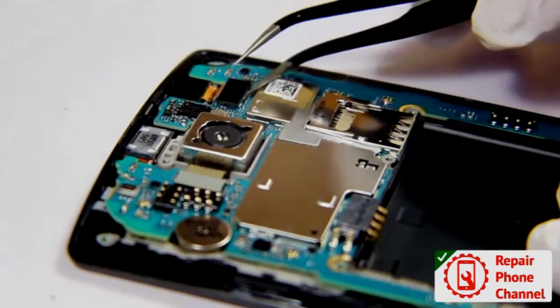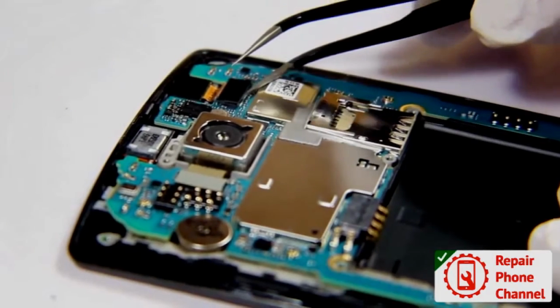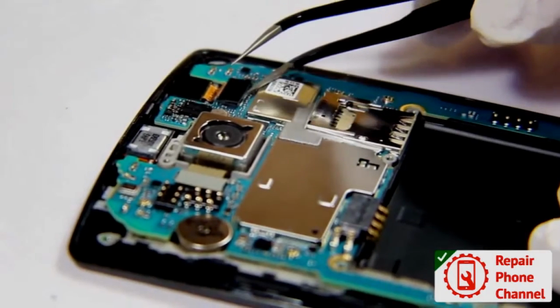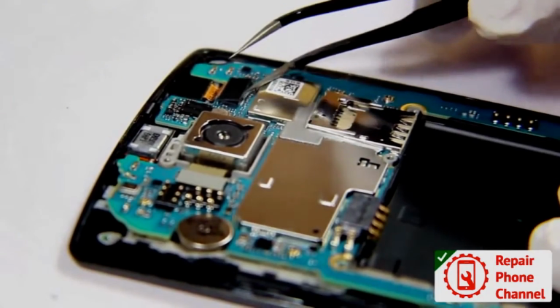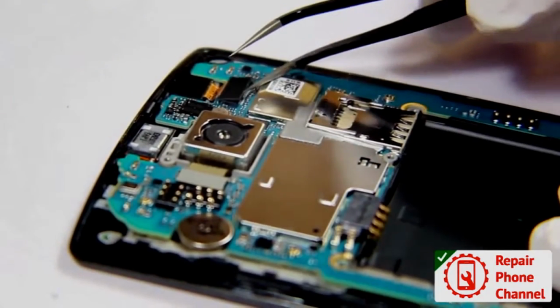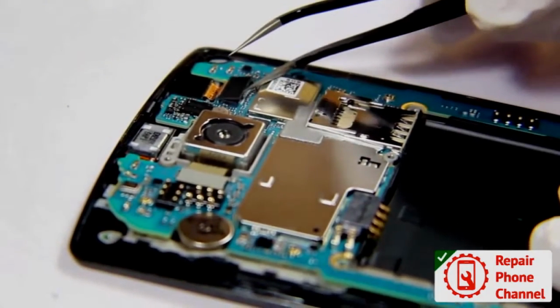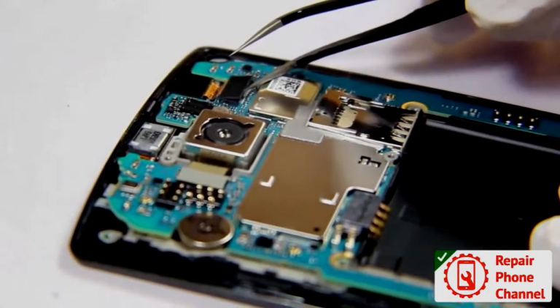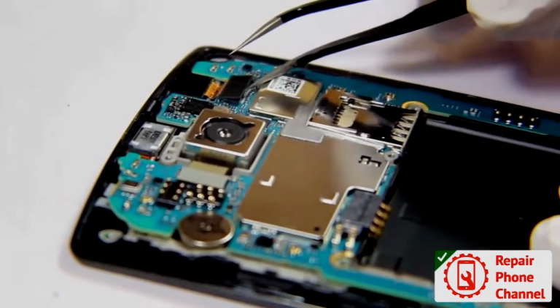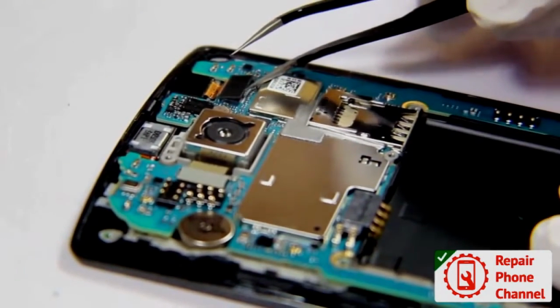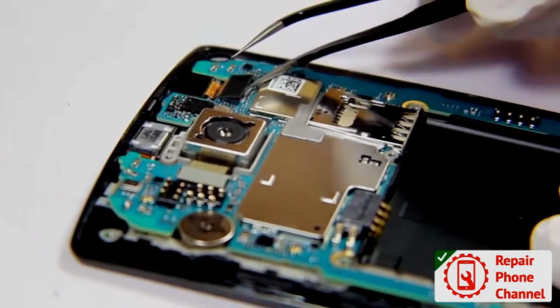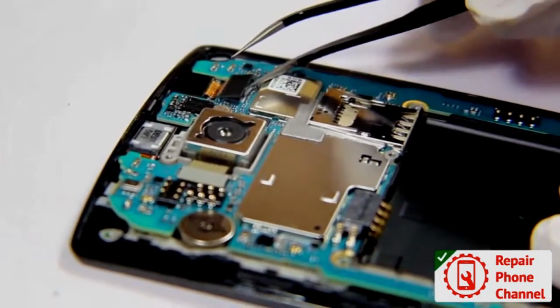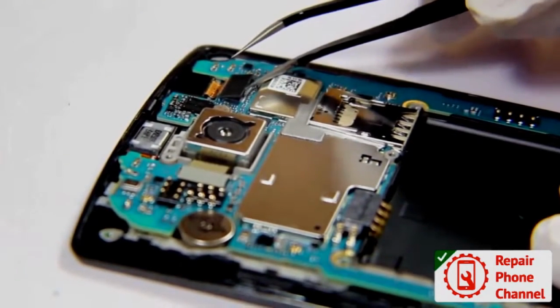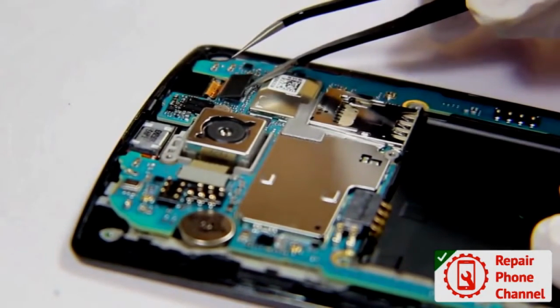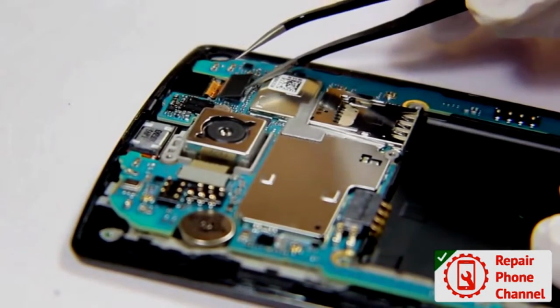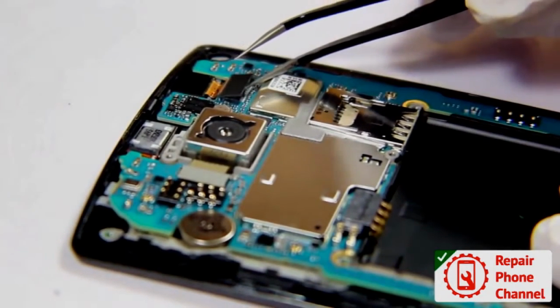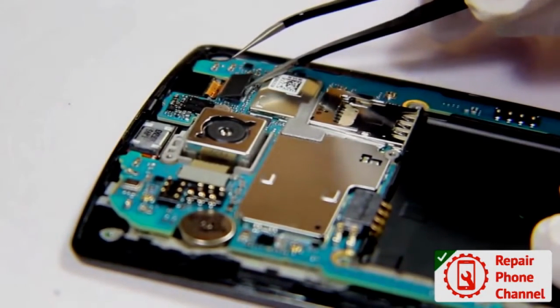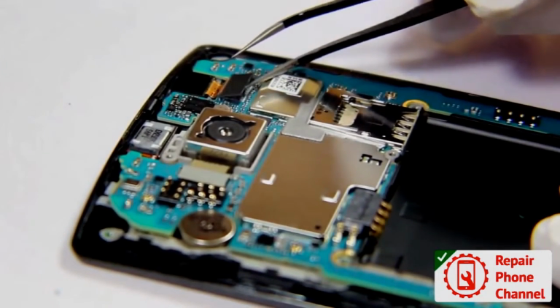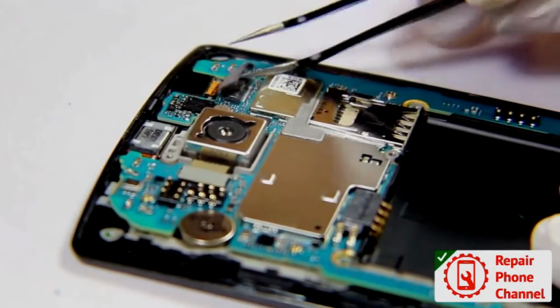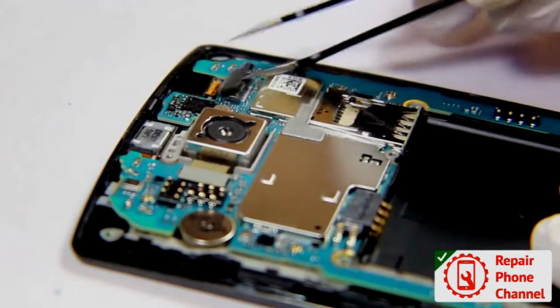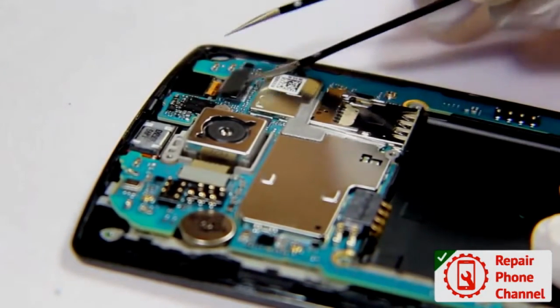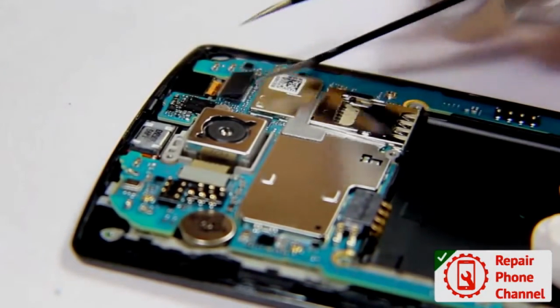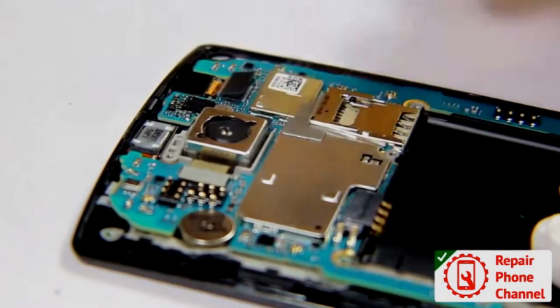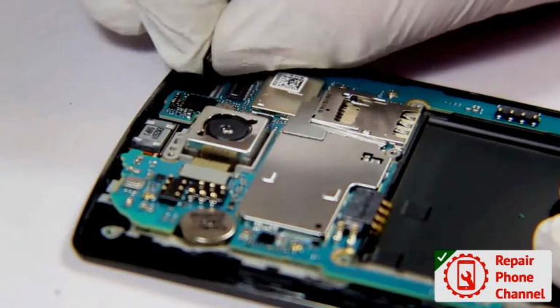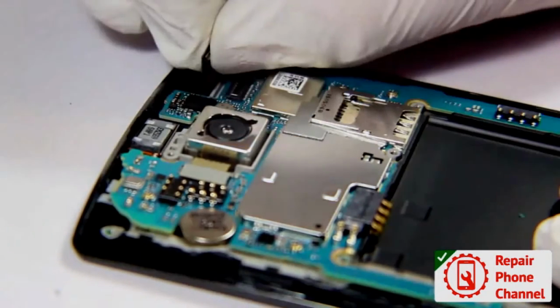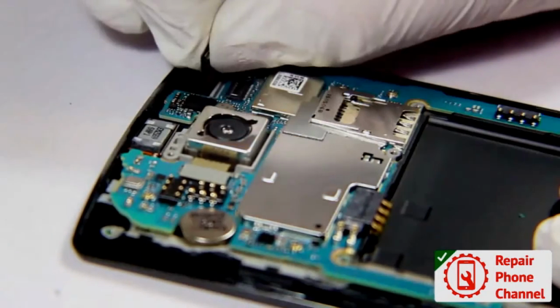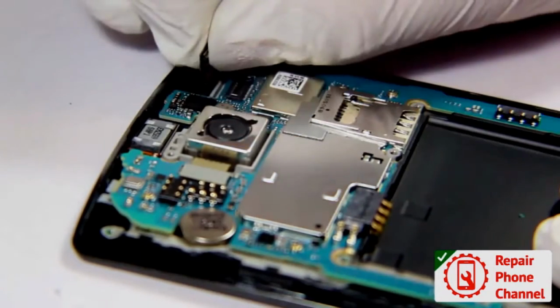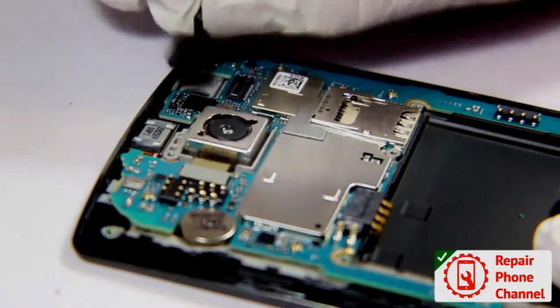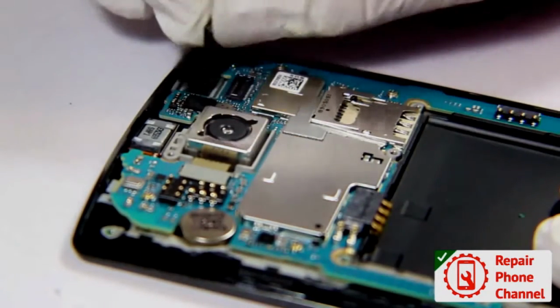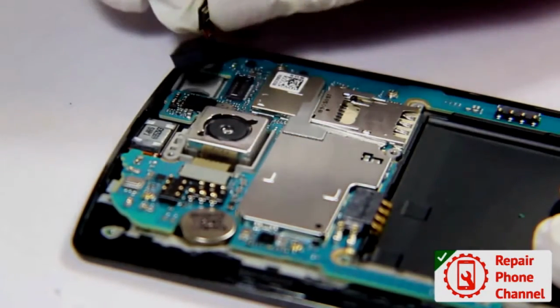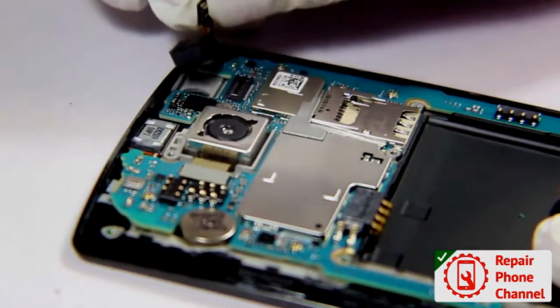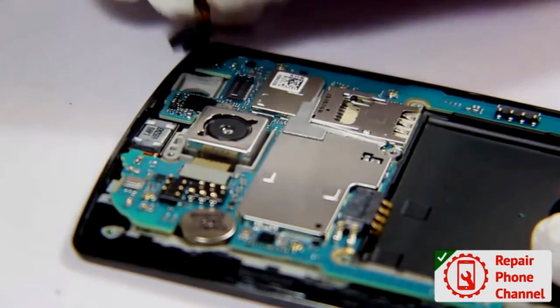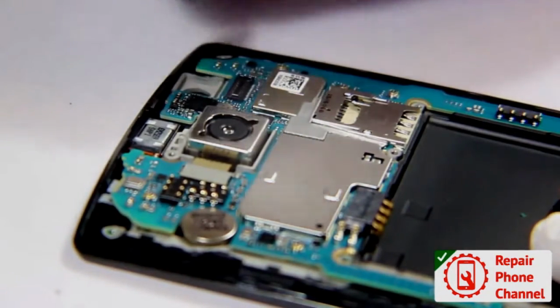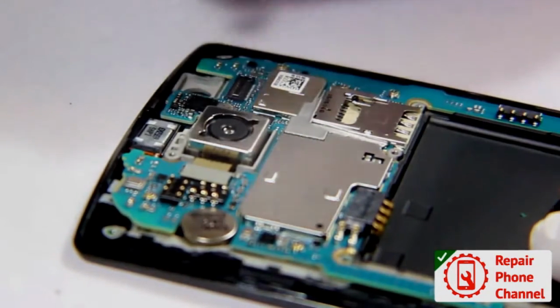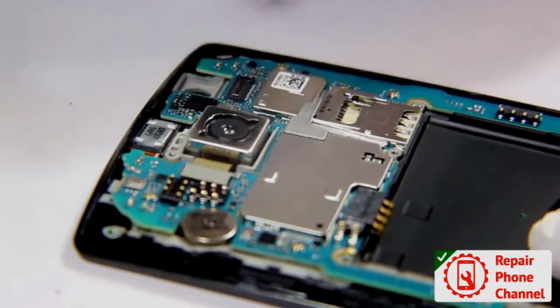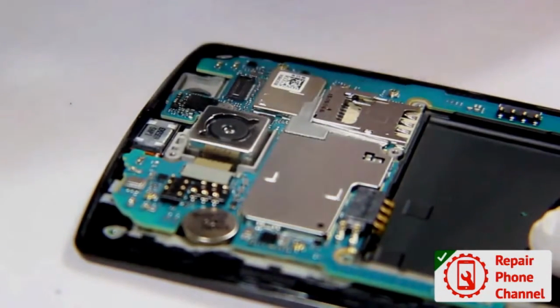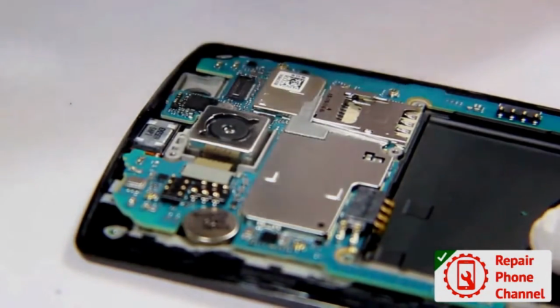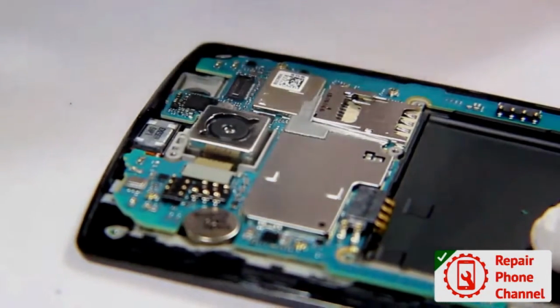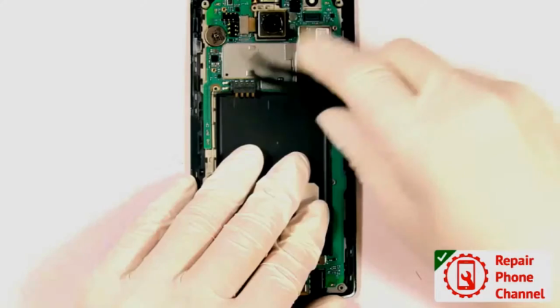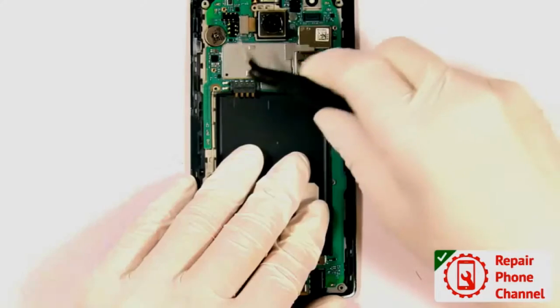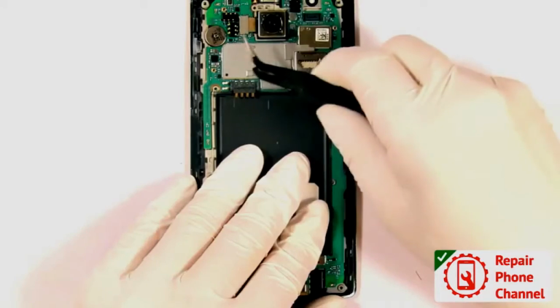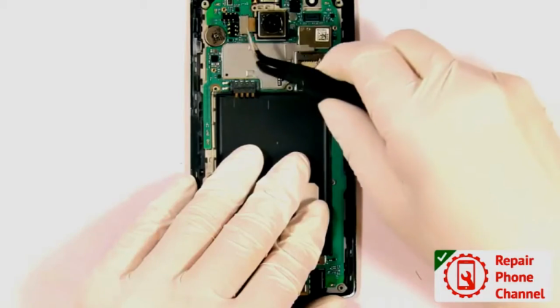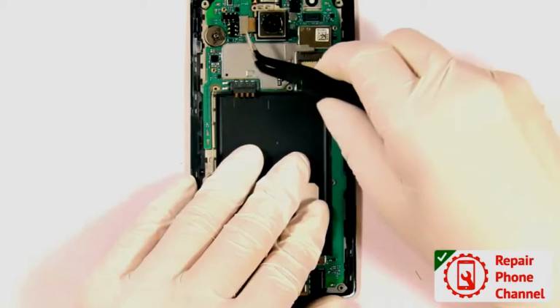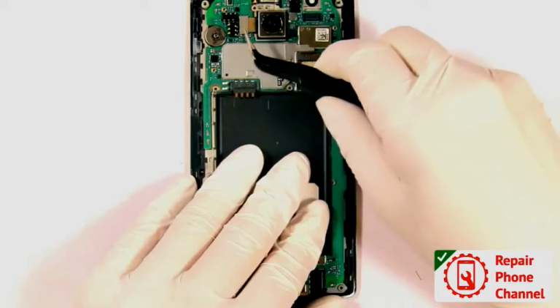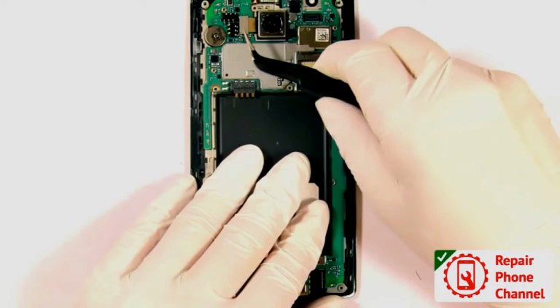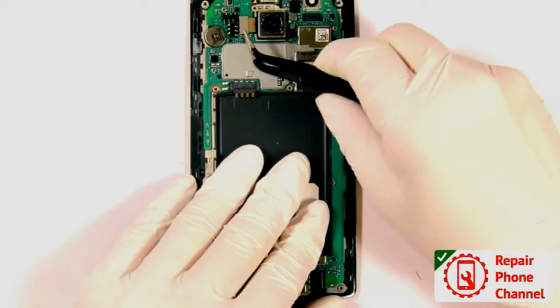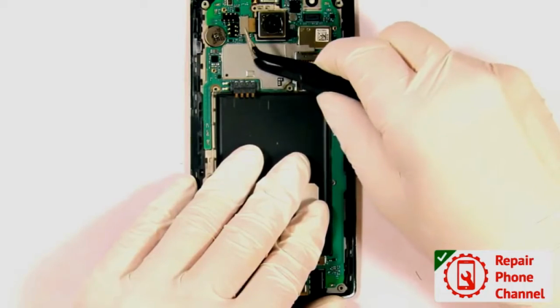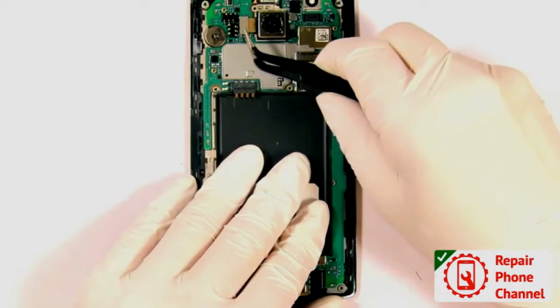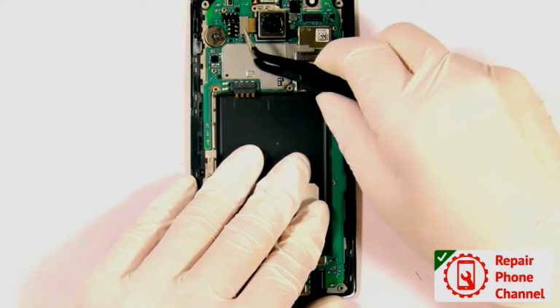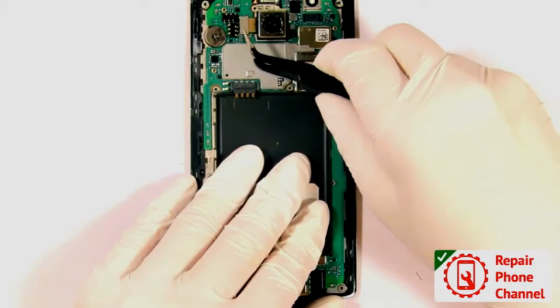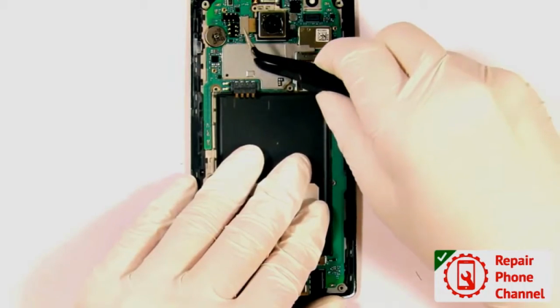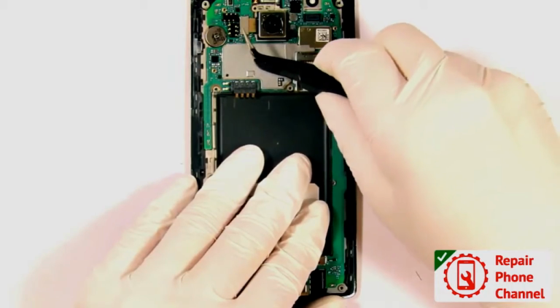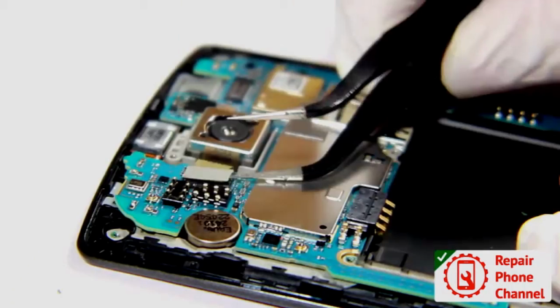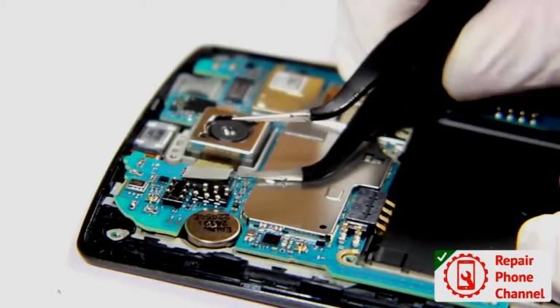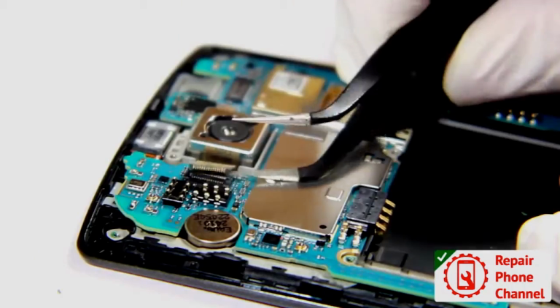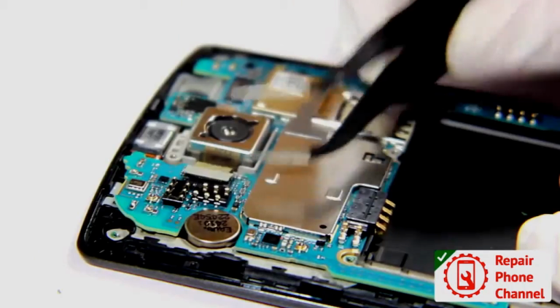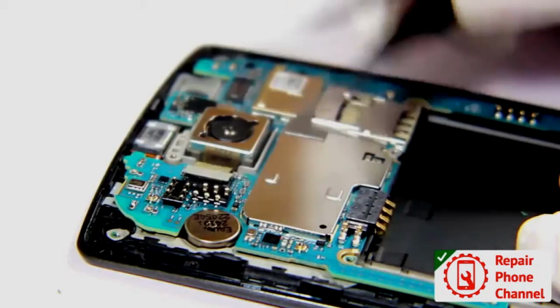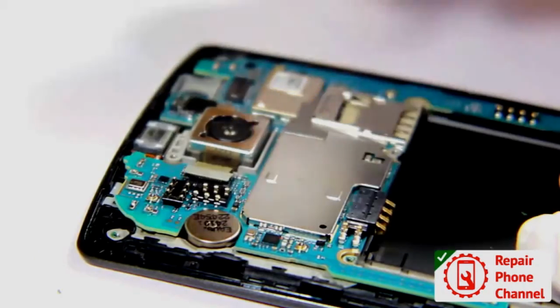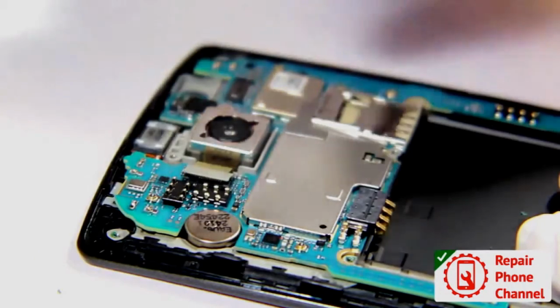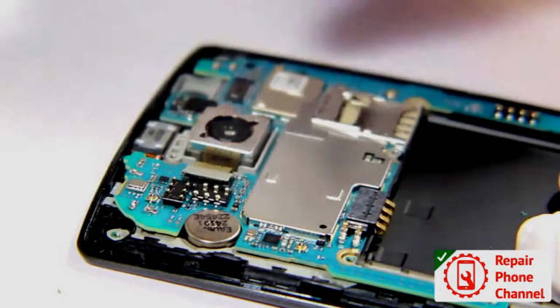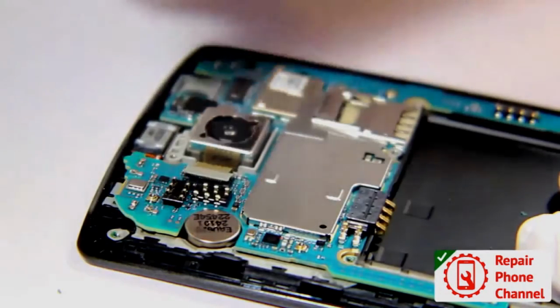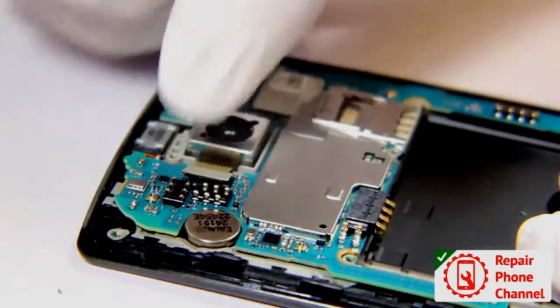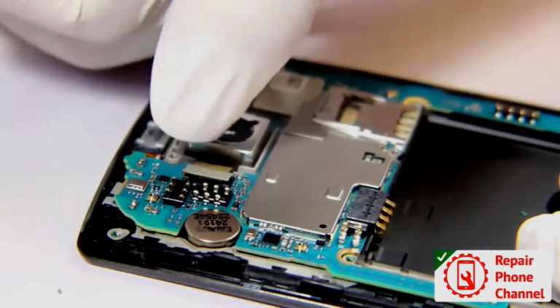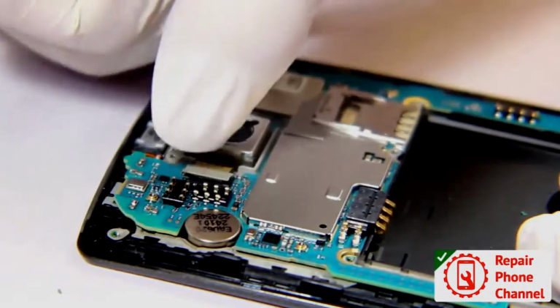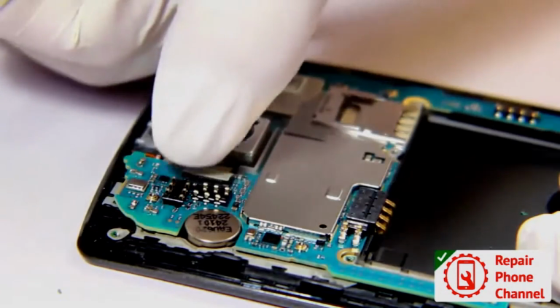Disconnect and remove the front camera, then you can disconnect the ribbon cables attached to the front cam and the LCD. That way you are good to remove the motherboard.